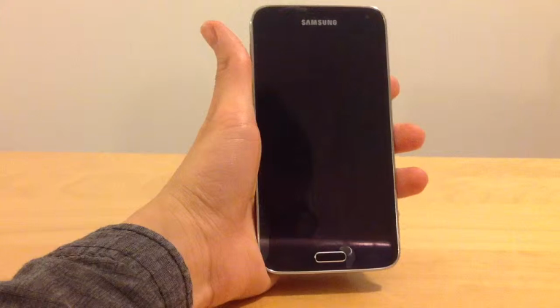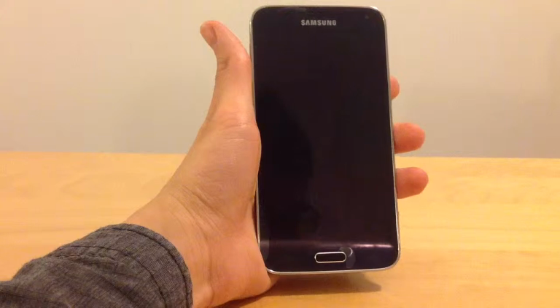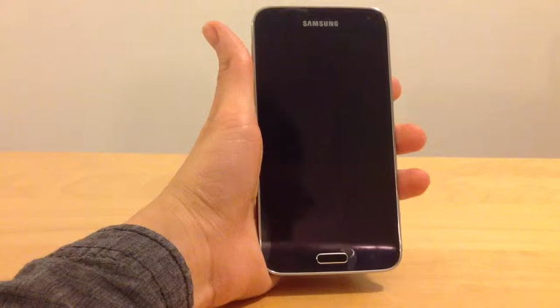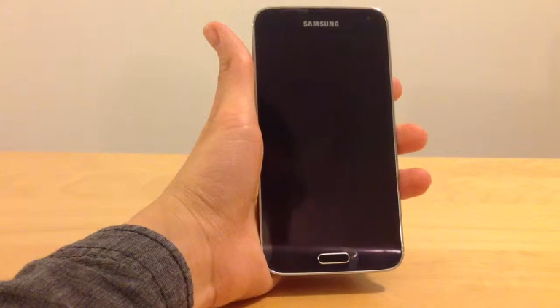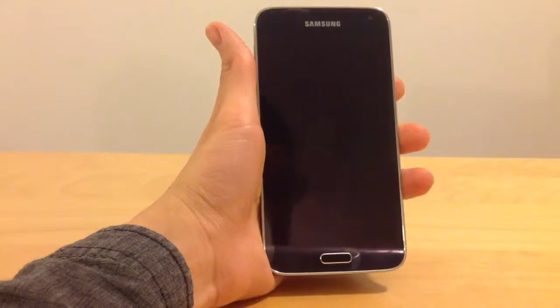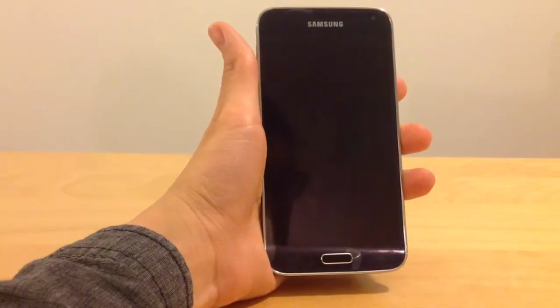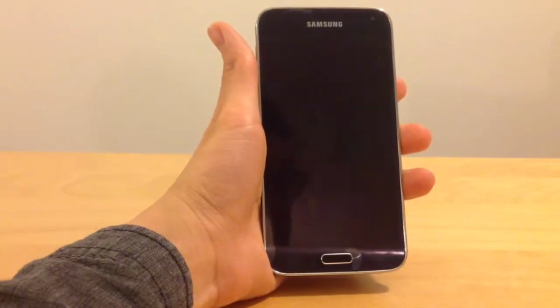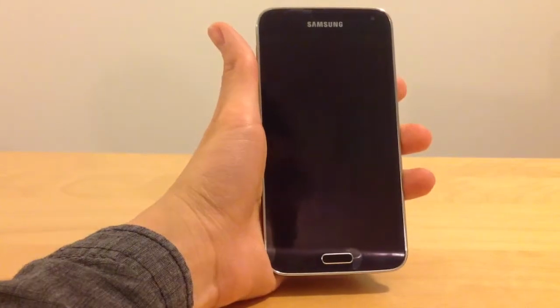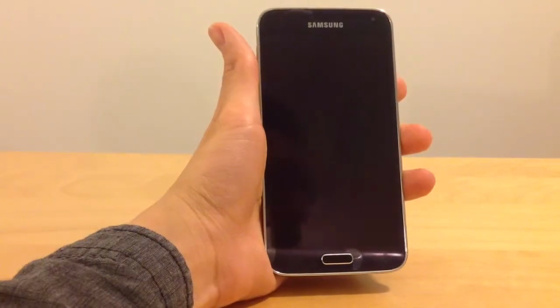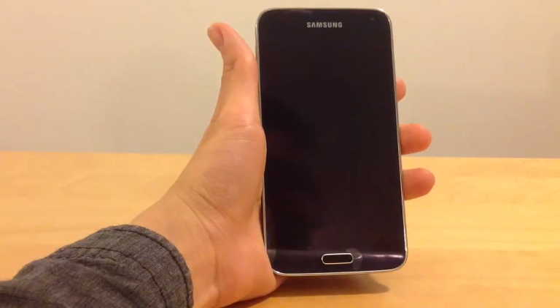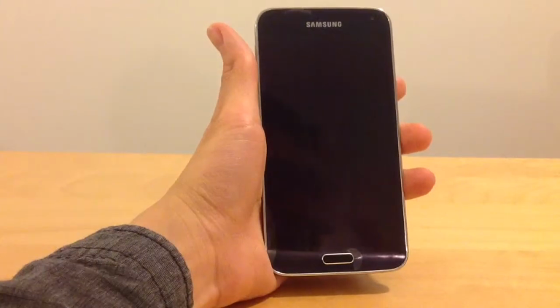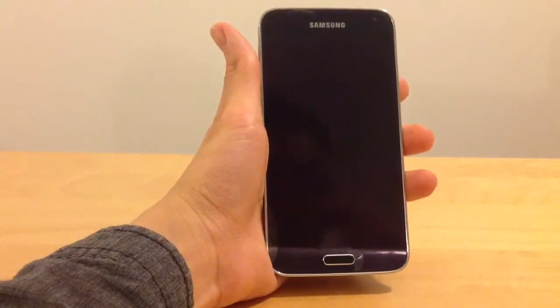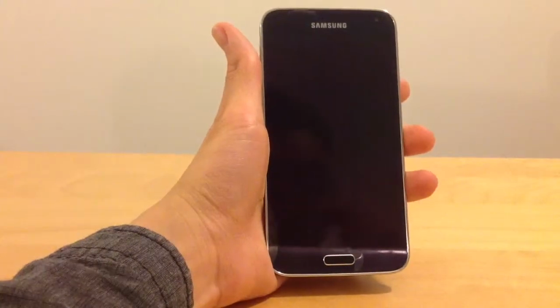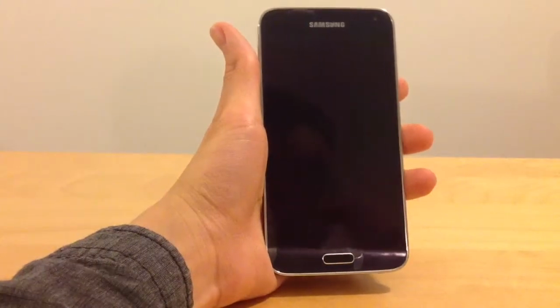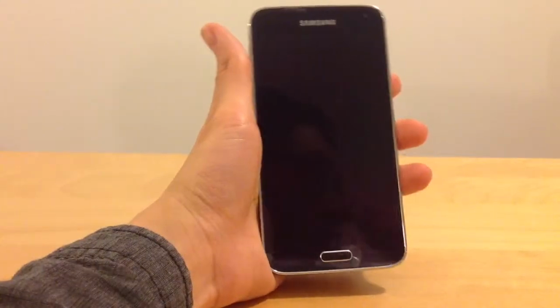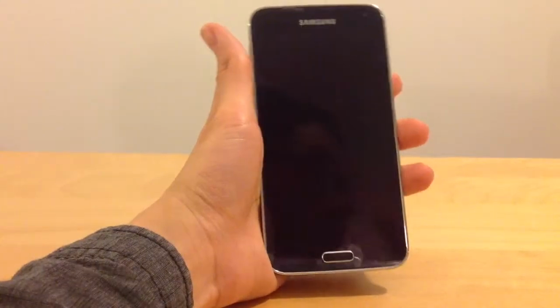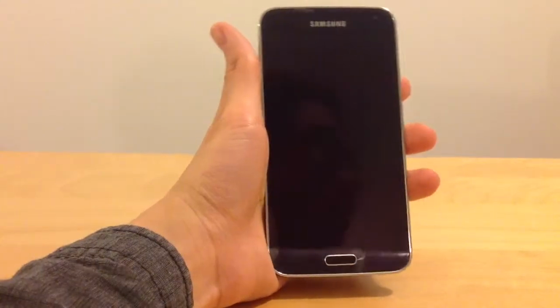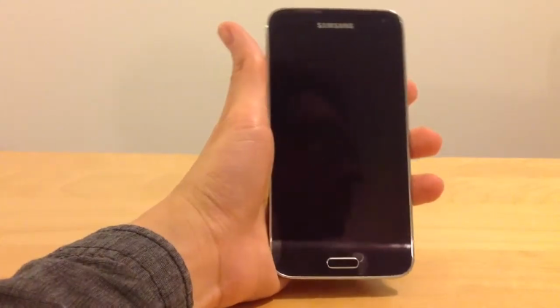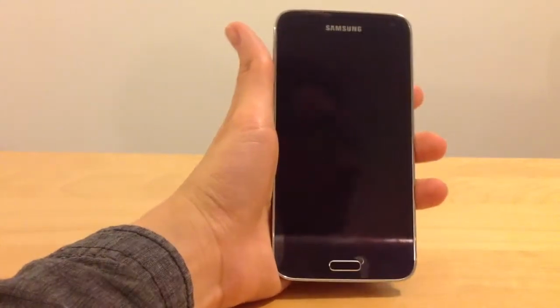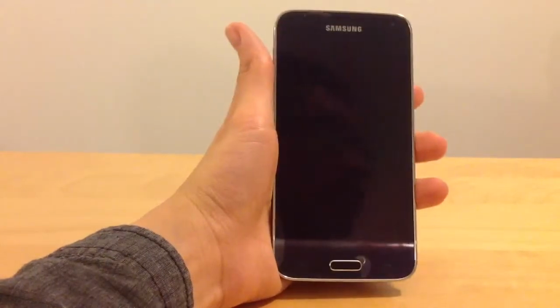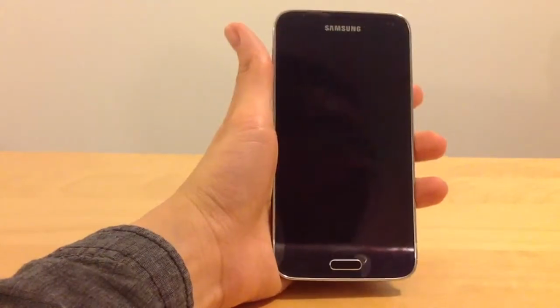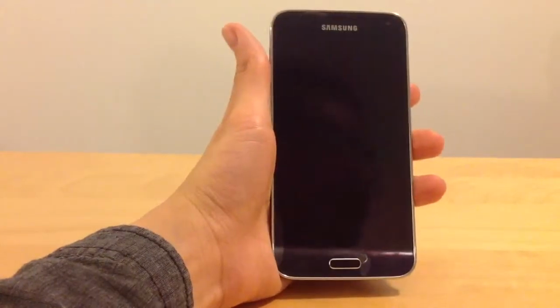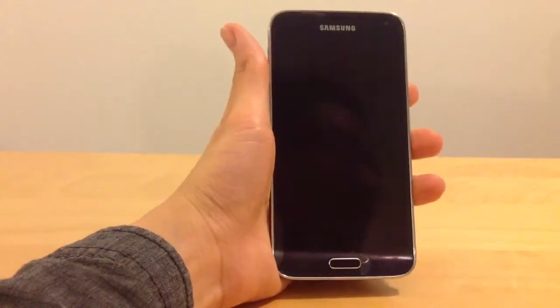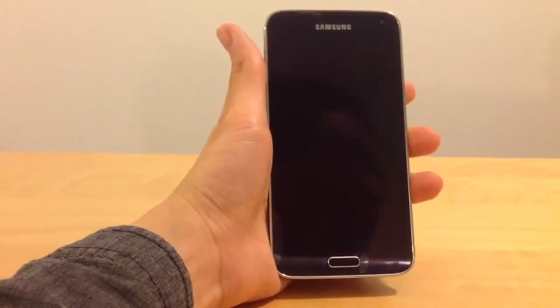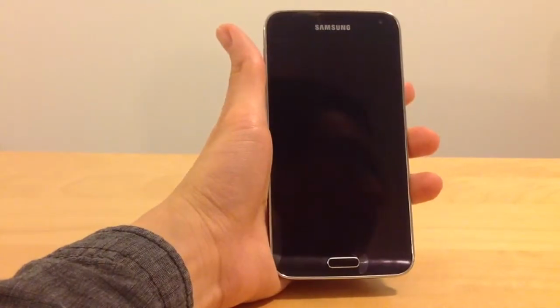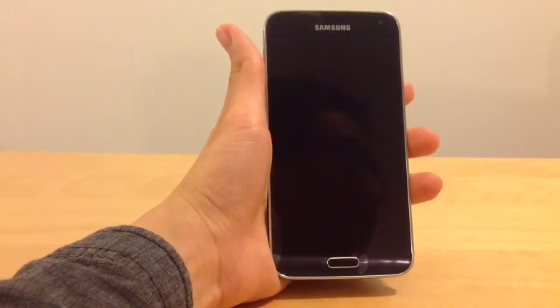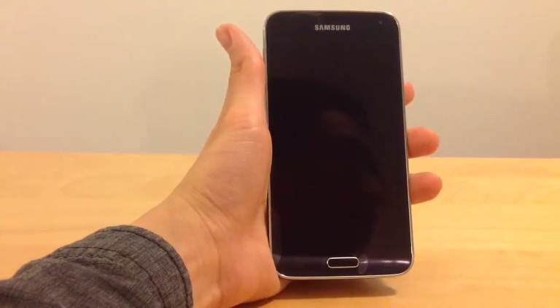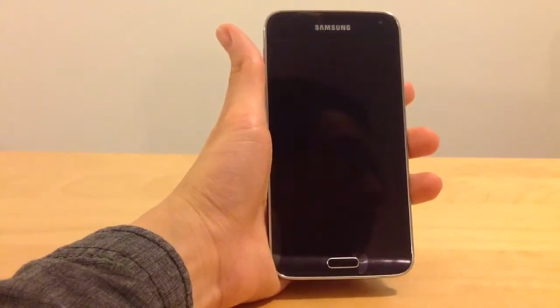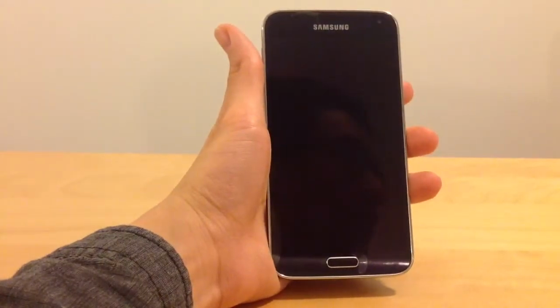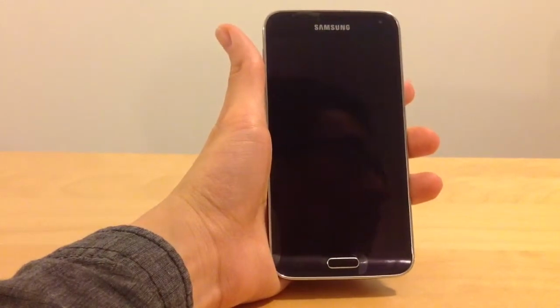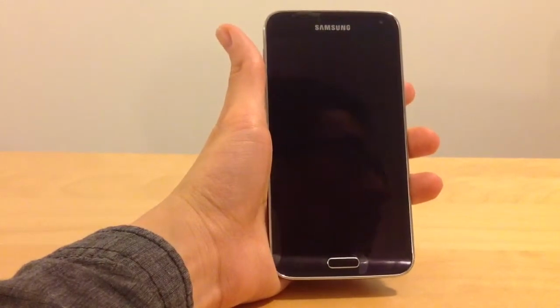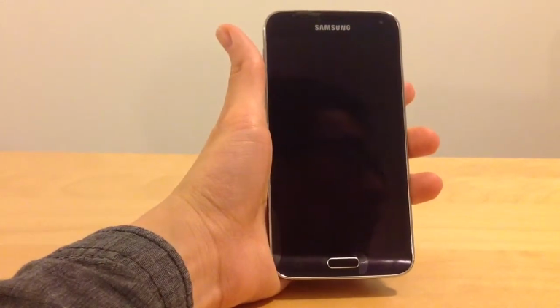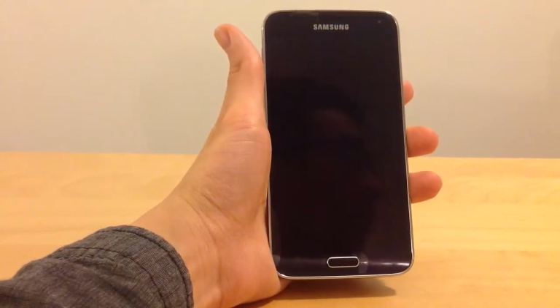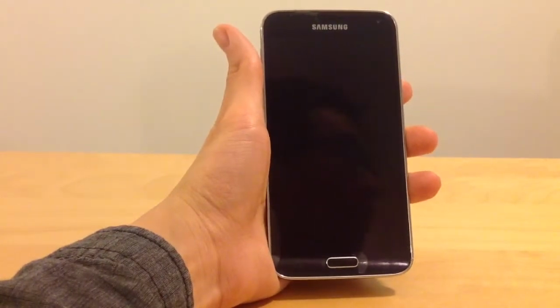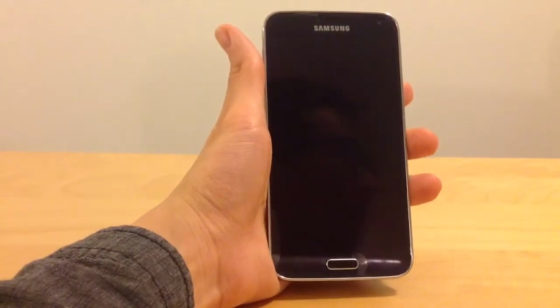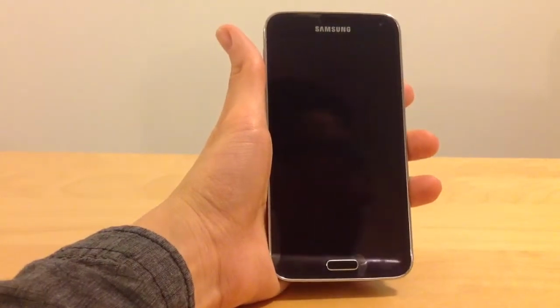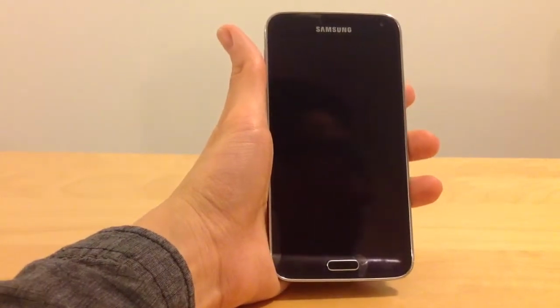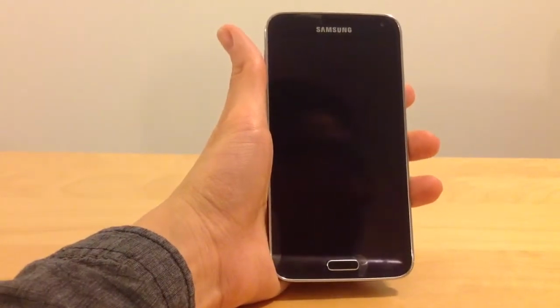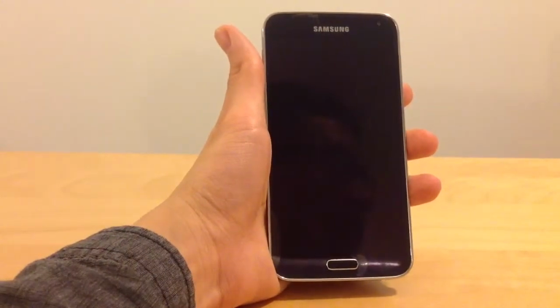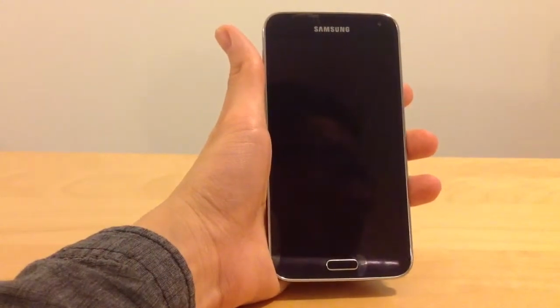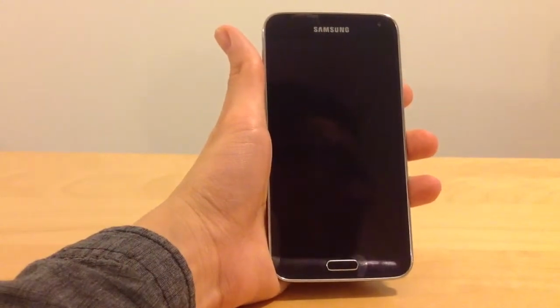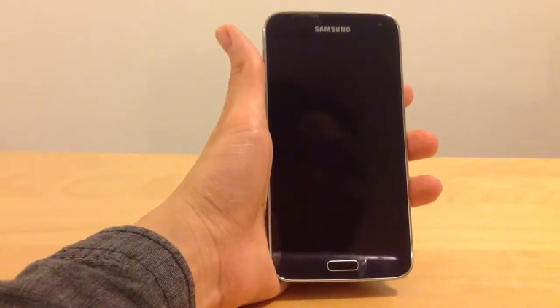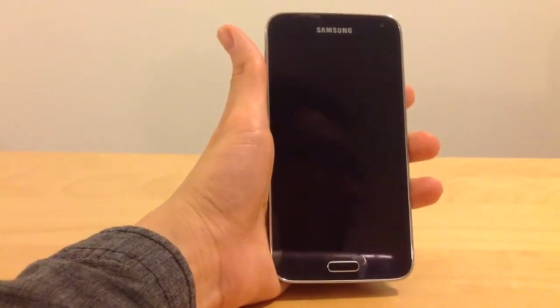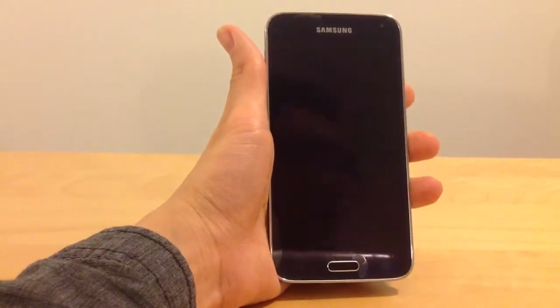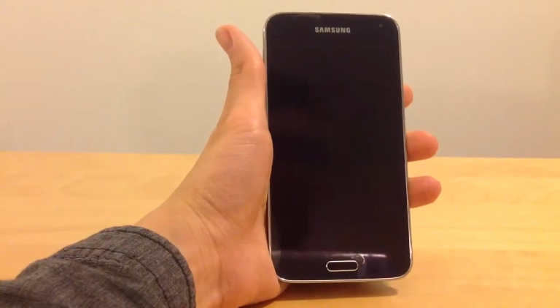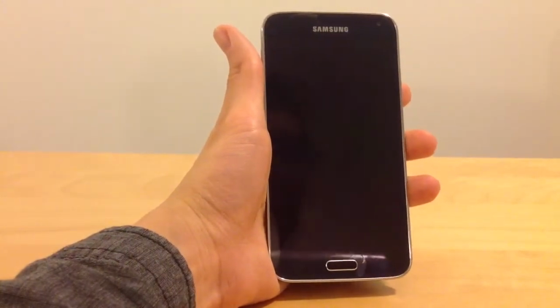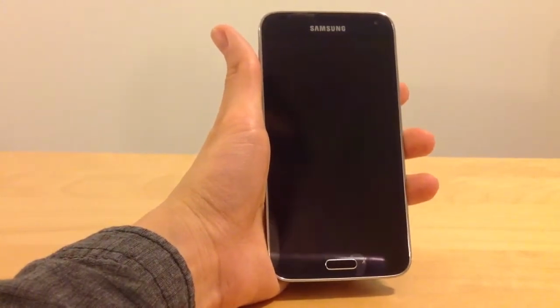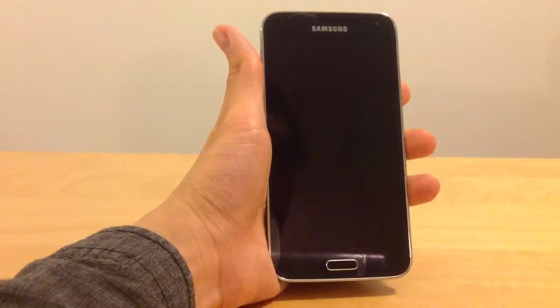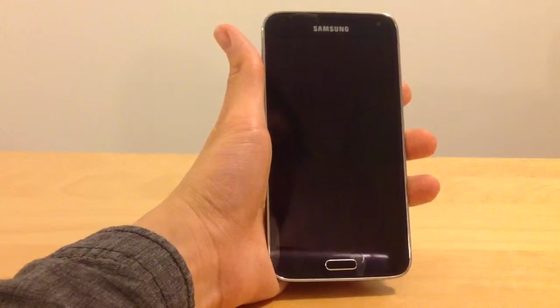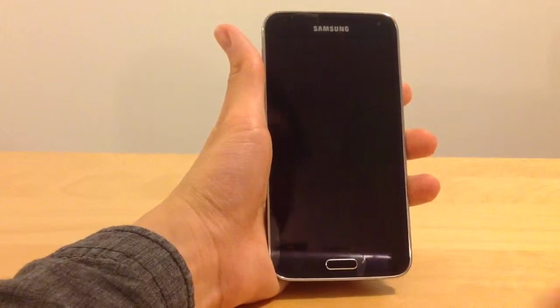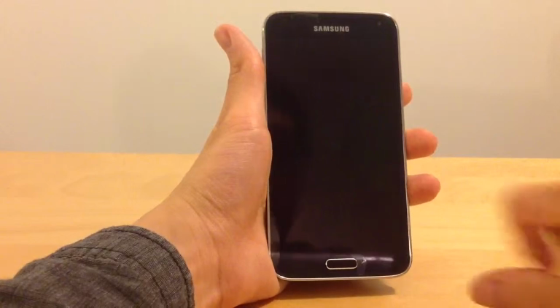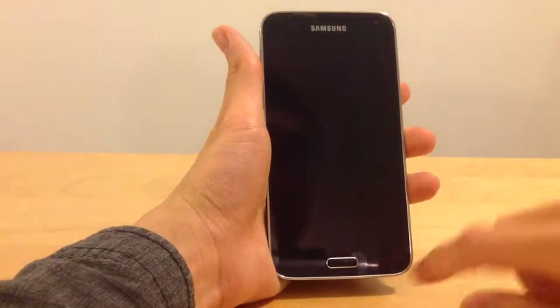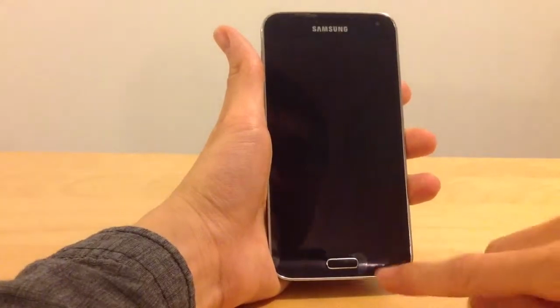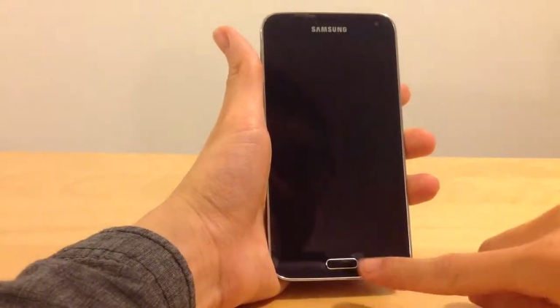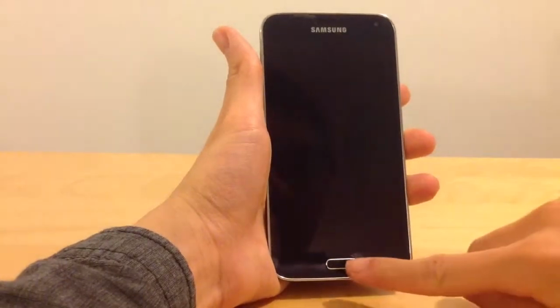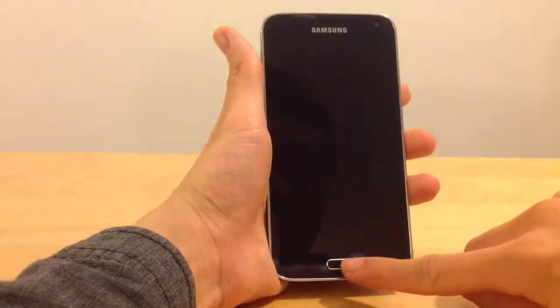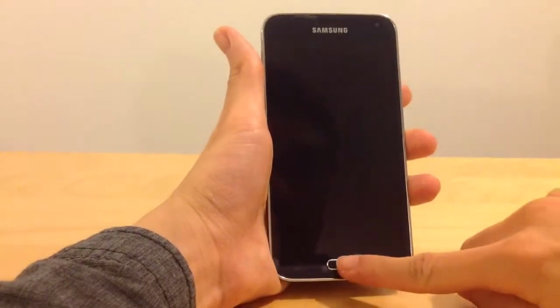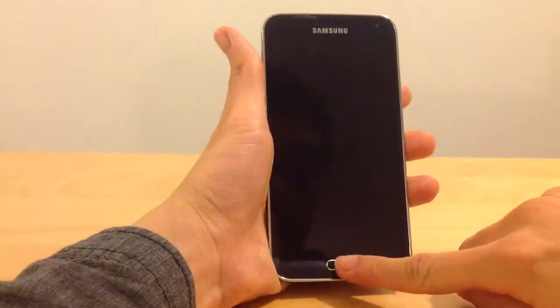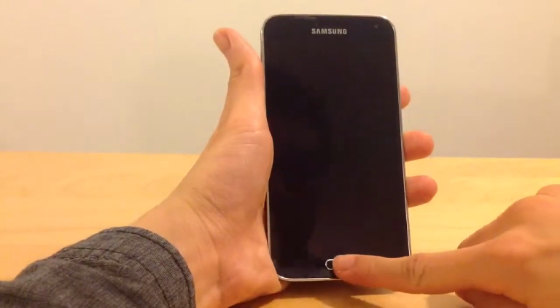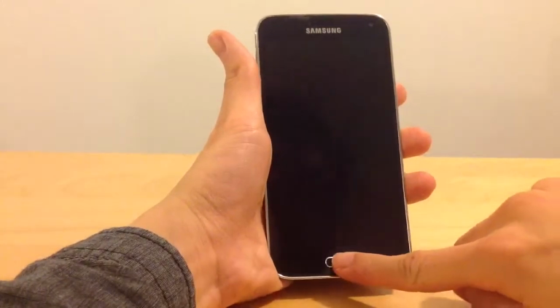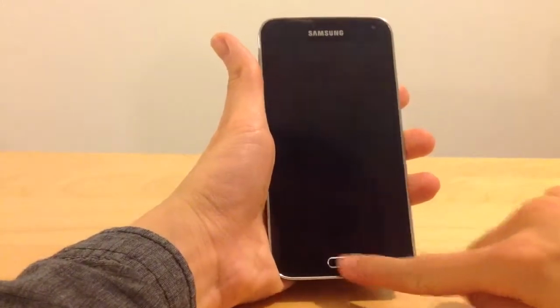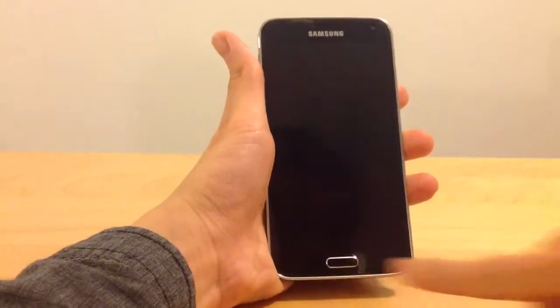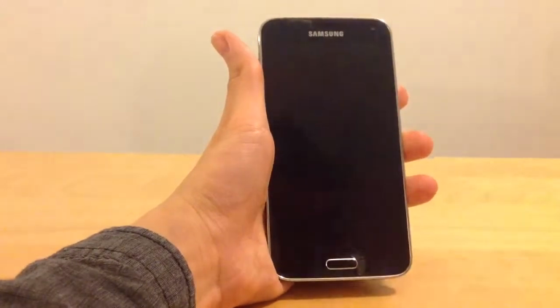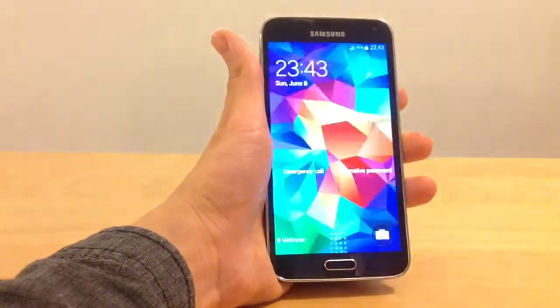Hello, I will show you how you can use the fingerprint as a screen lock for the Samsung Galaxy S5.